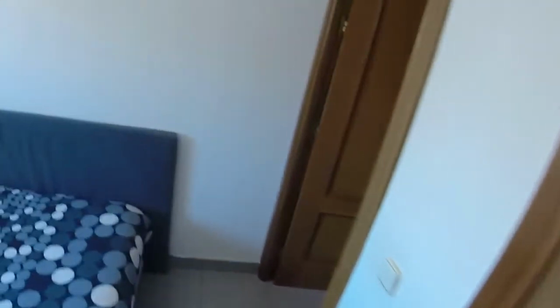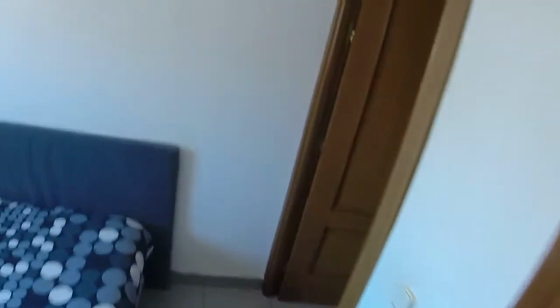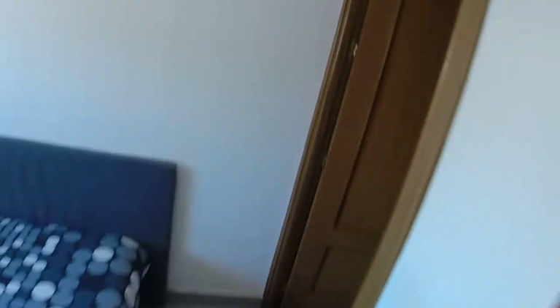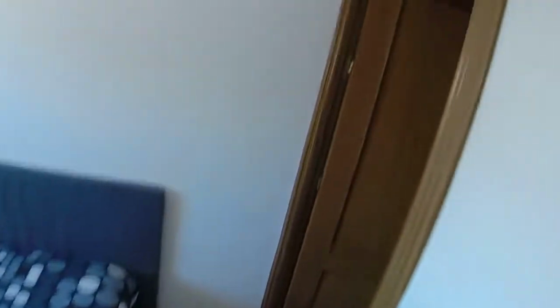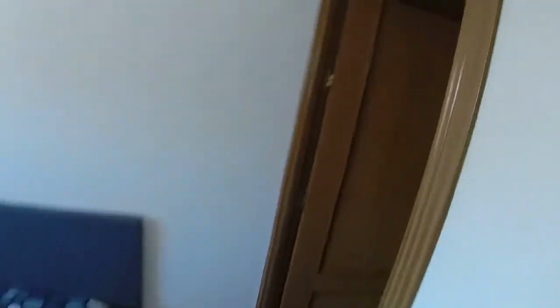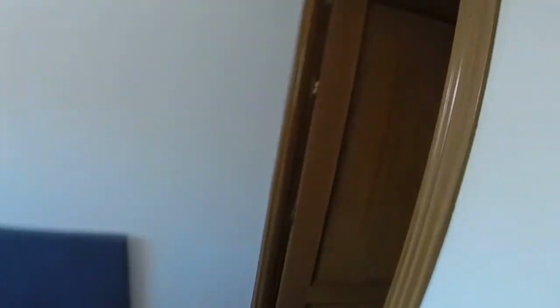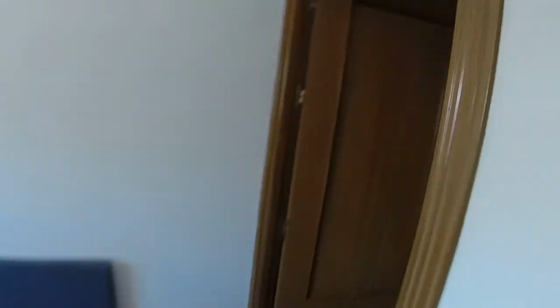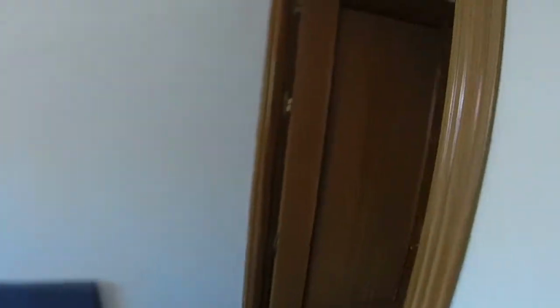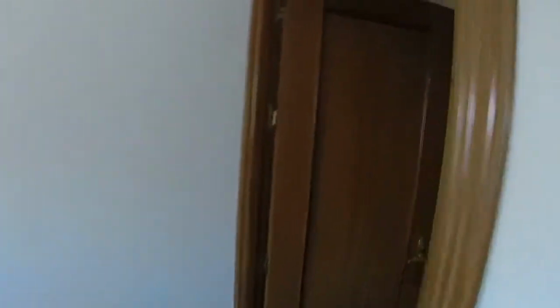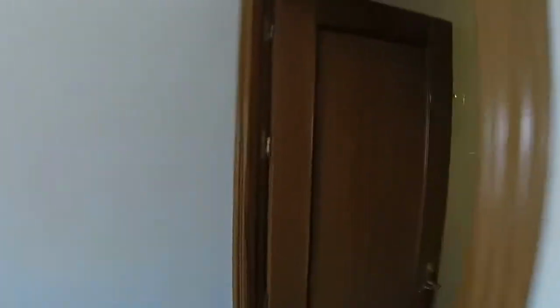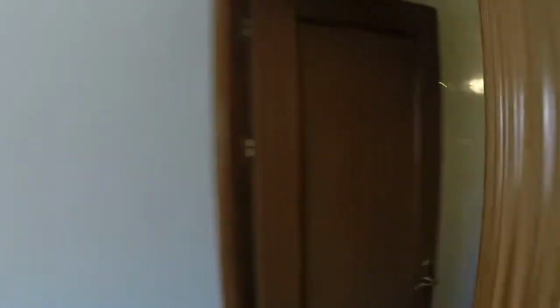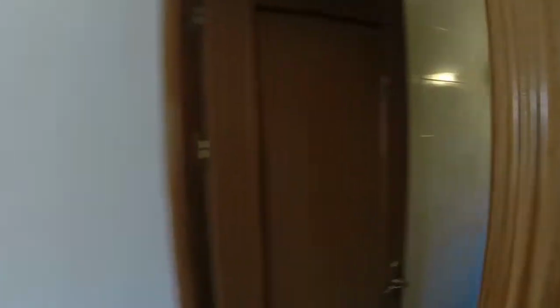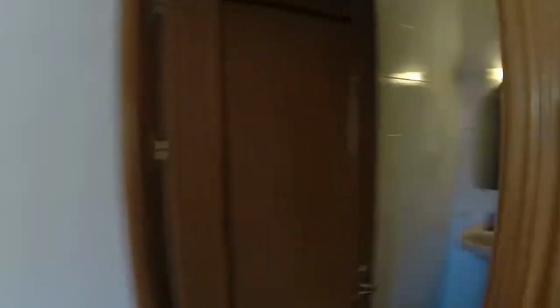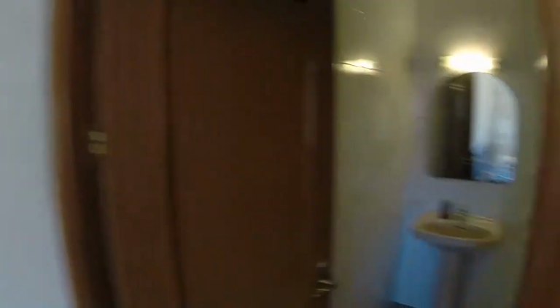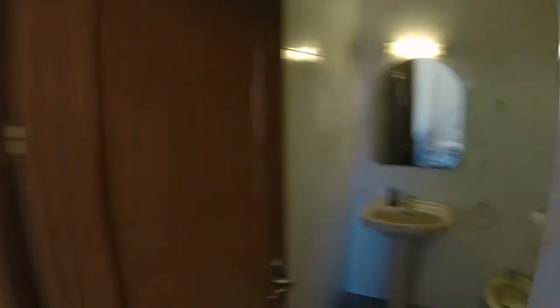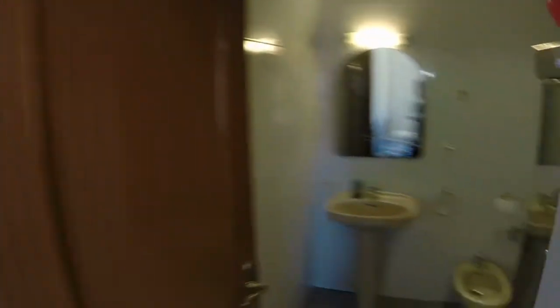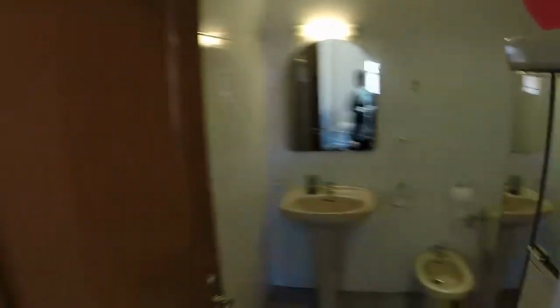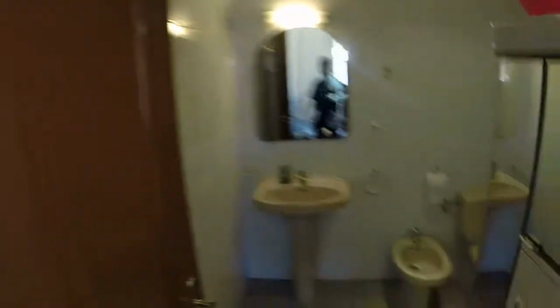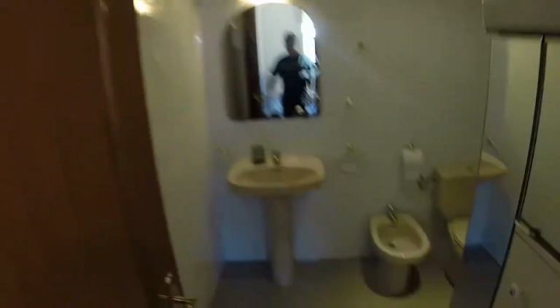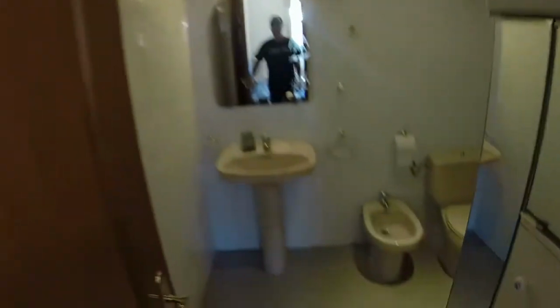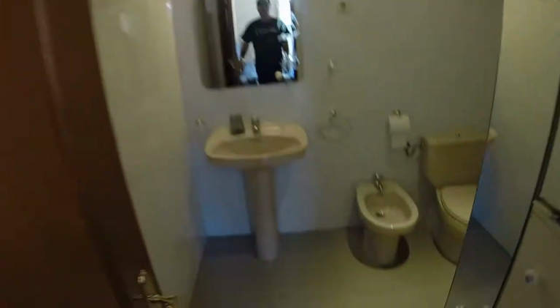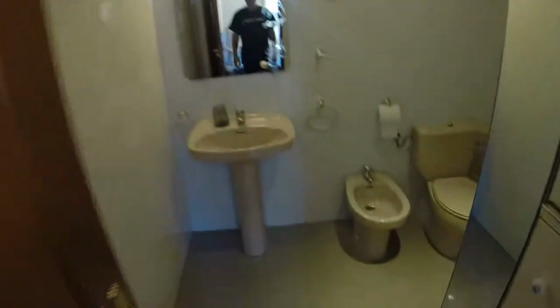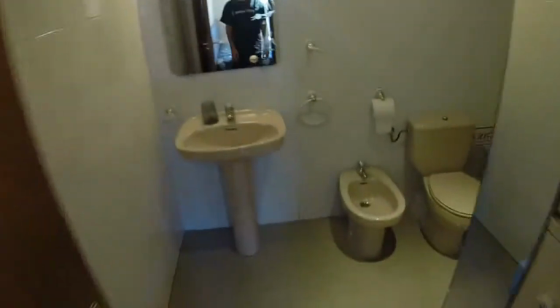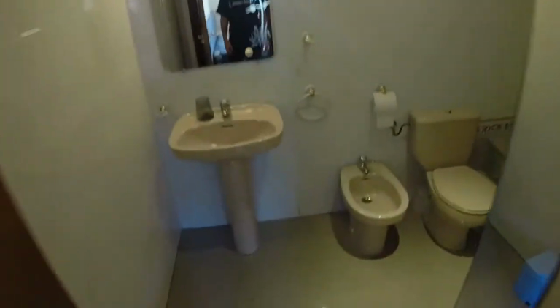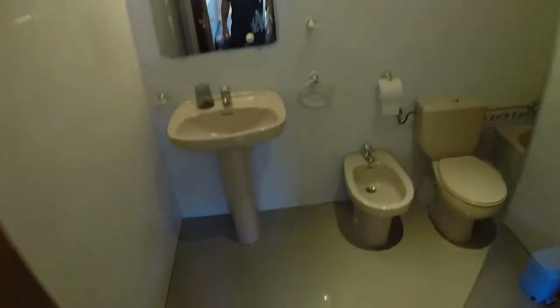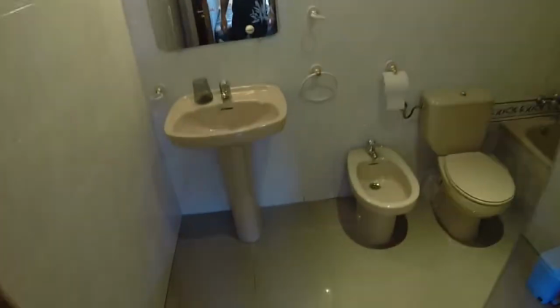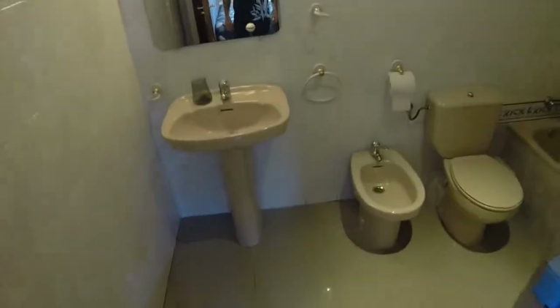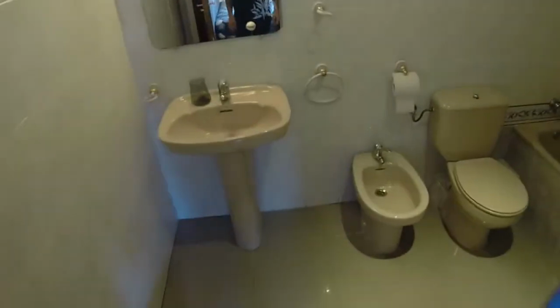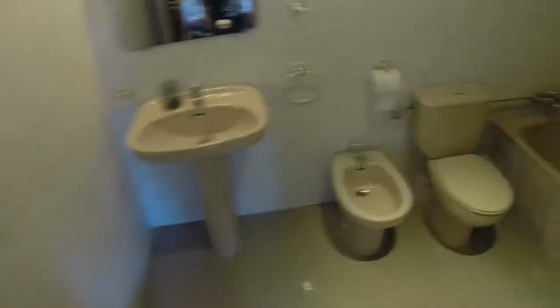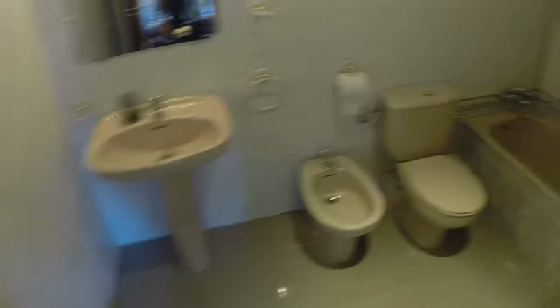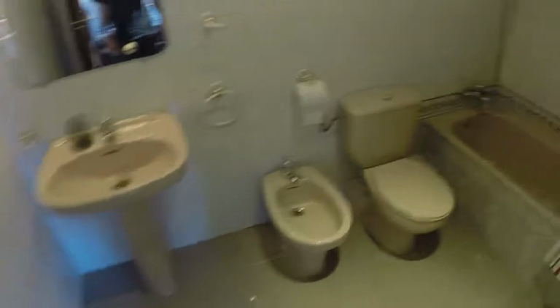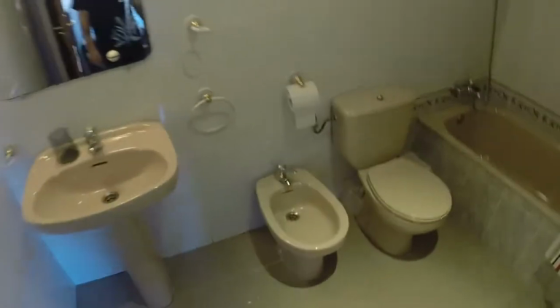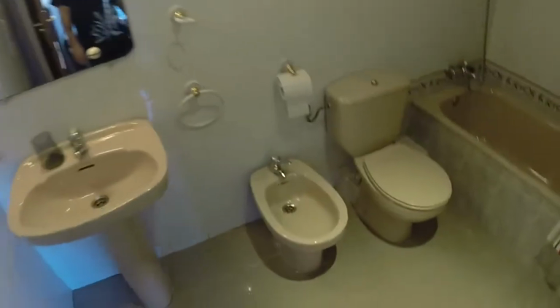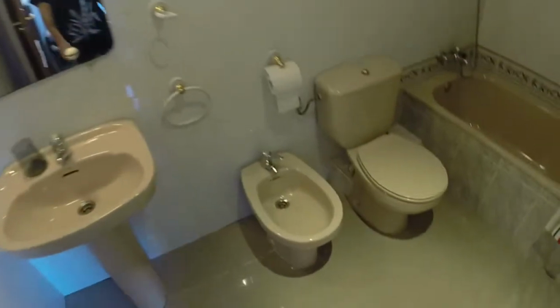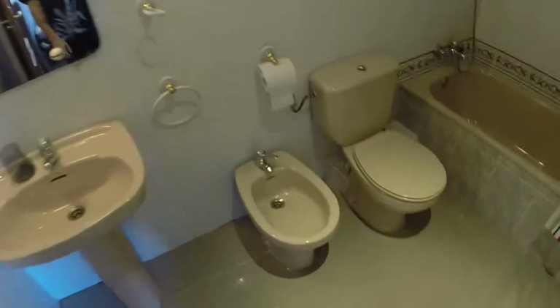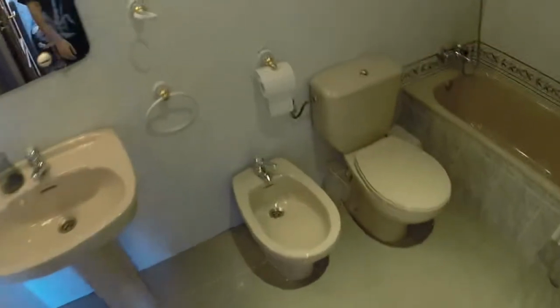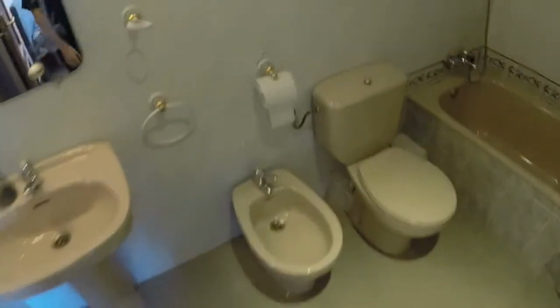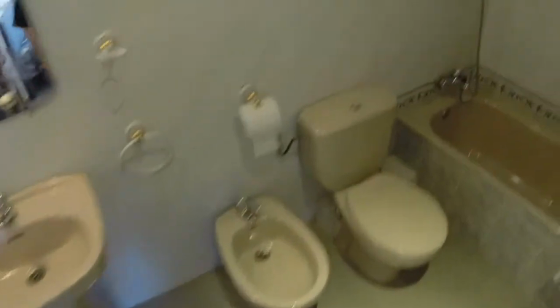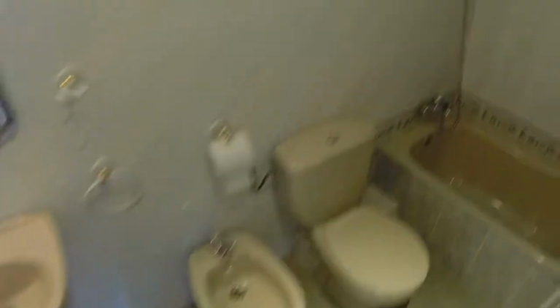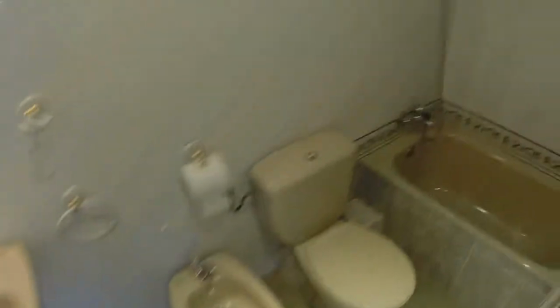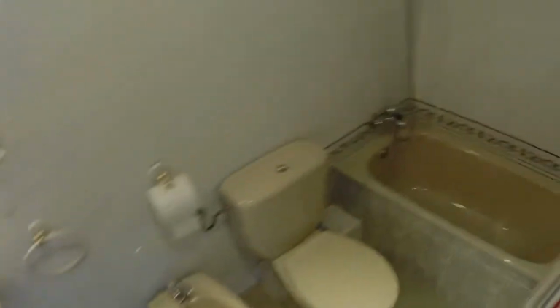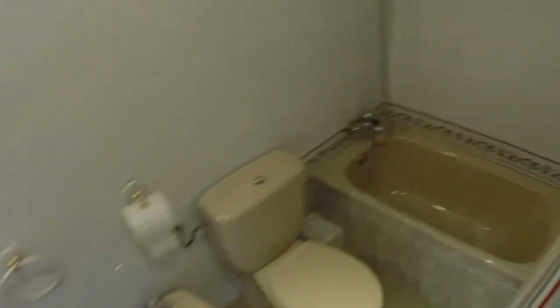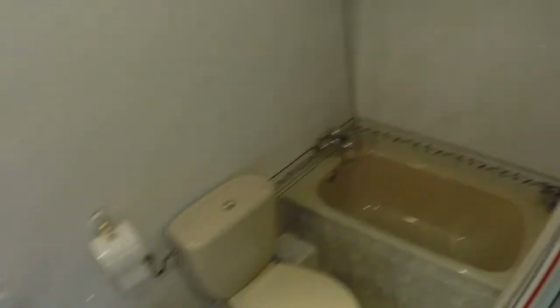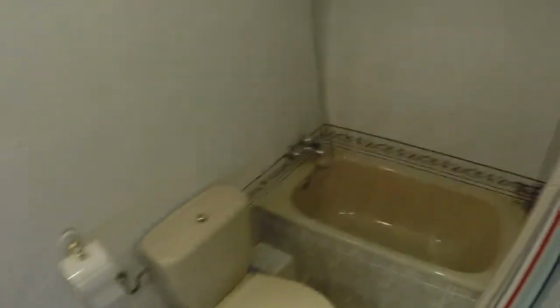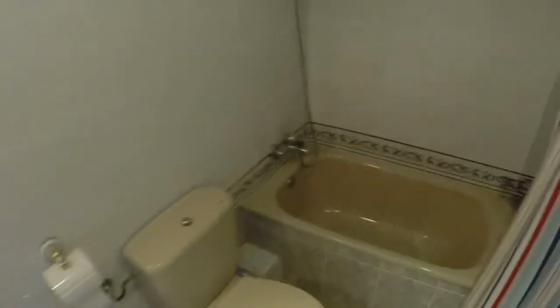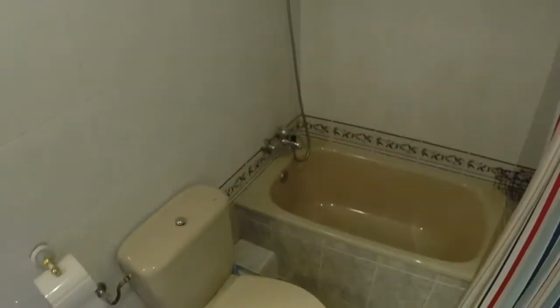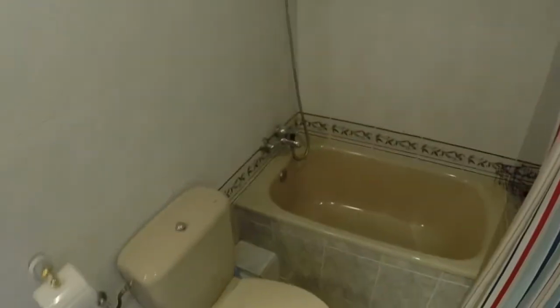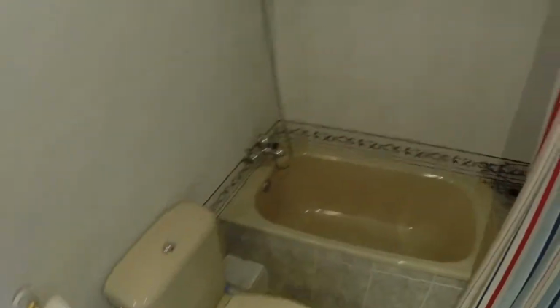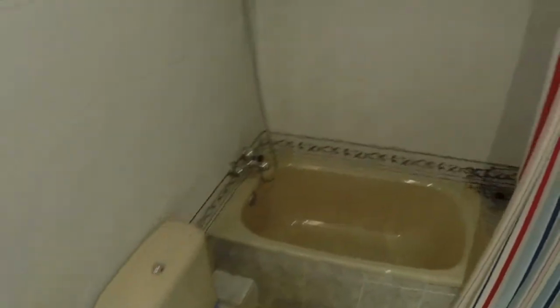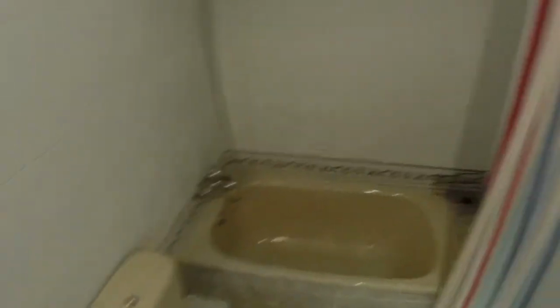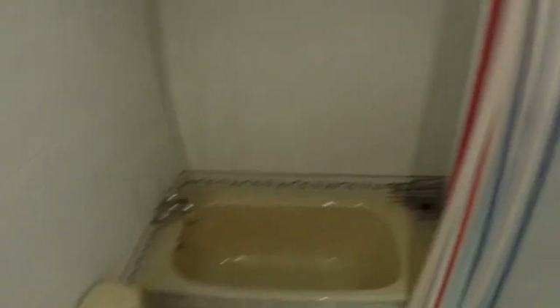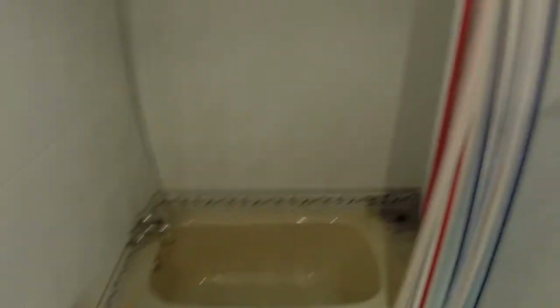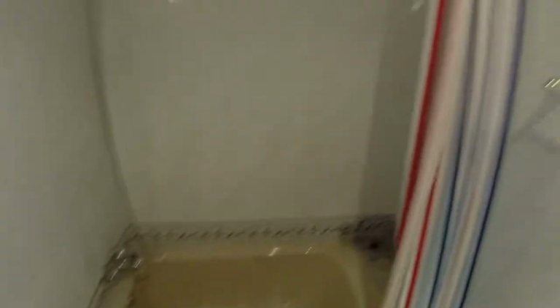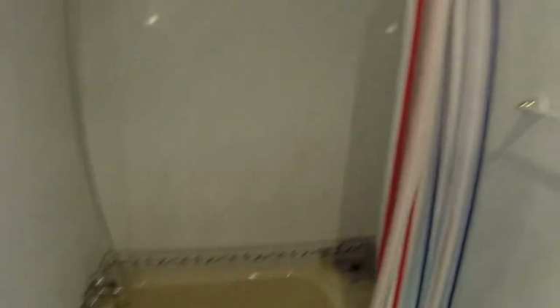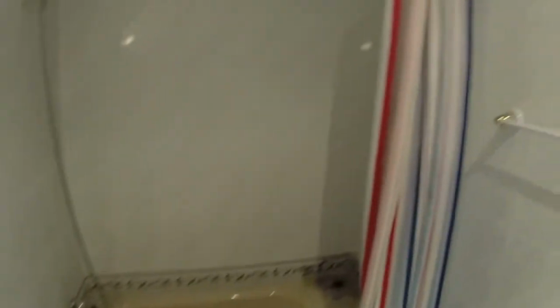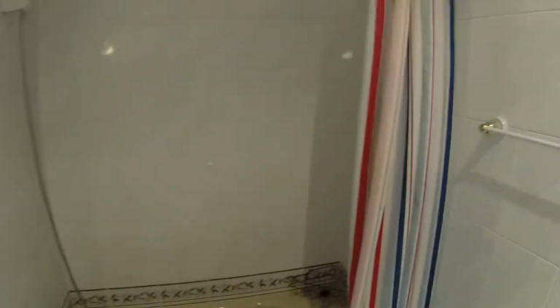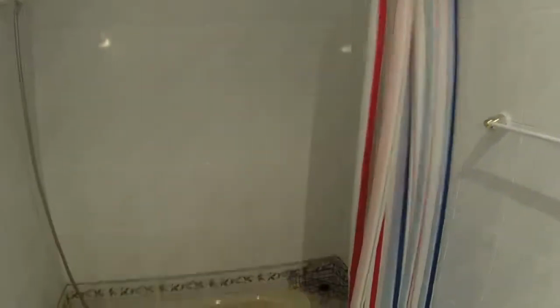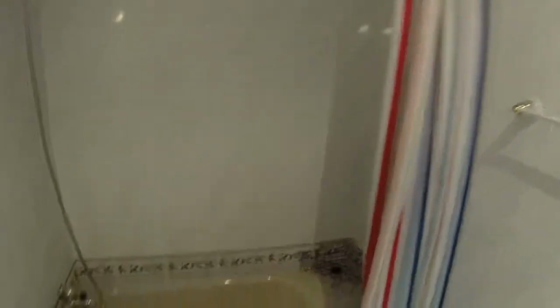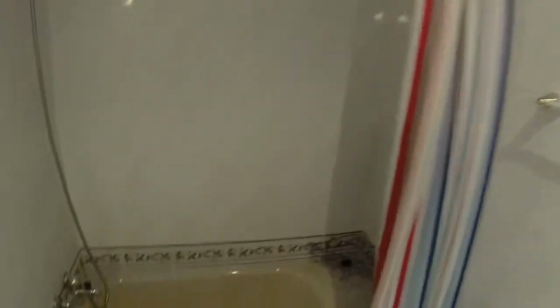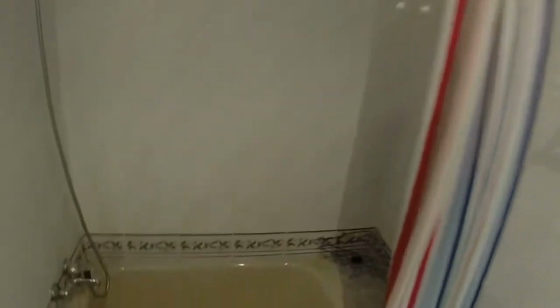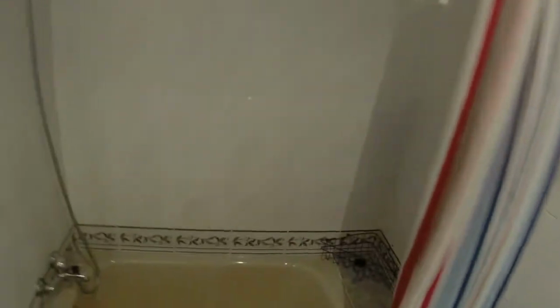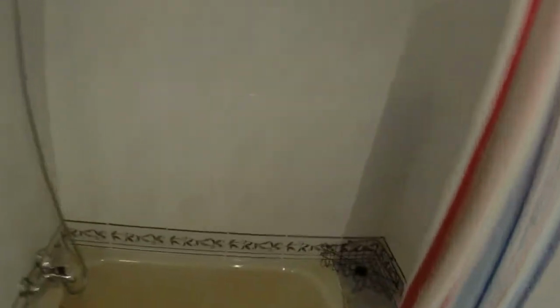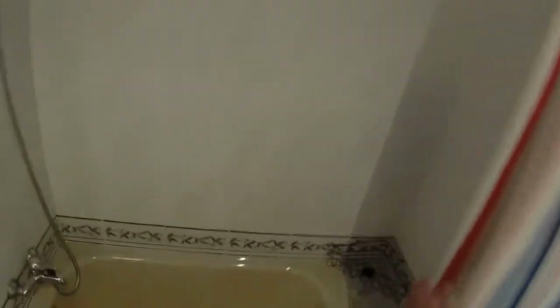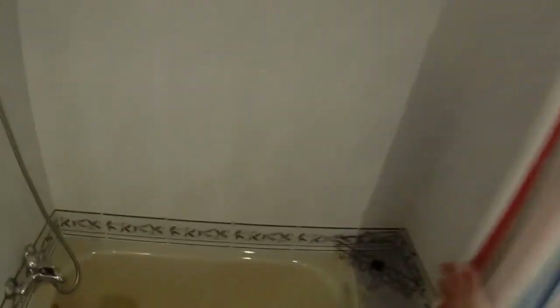And this is the bathroom. You can see we have a single sink, a bidet, a toilet, and here is the bath.